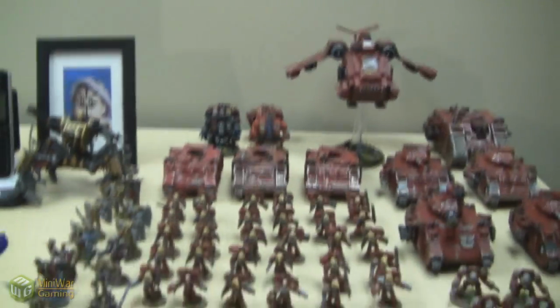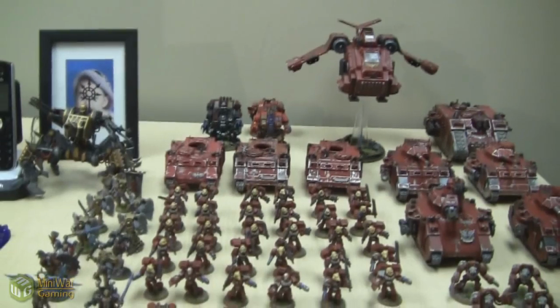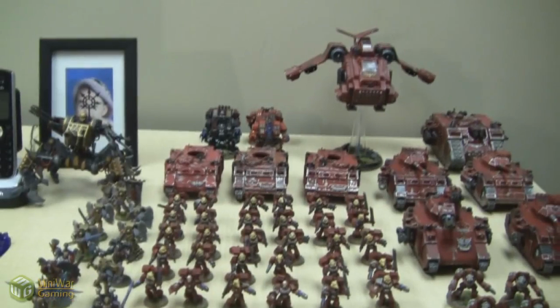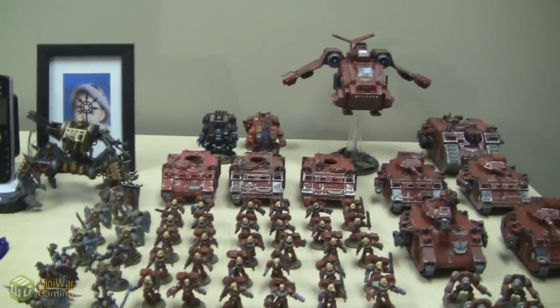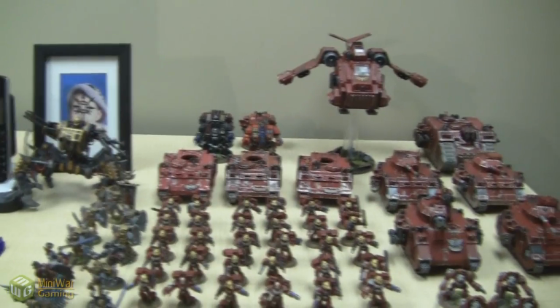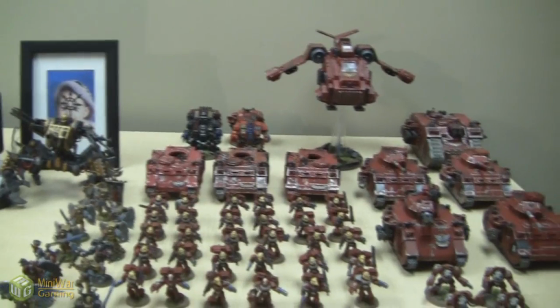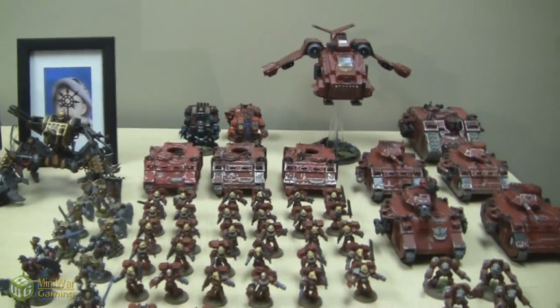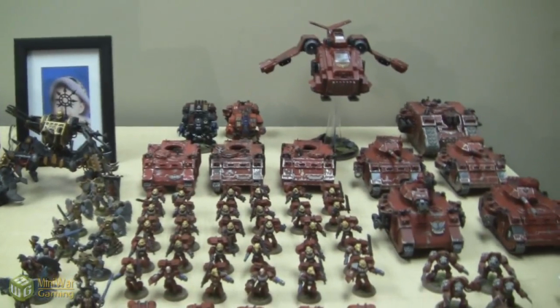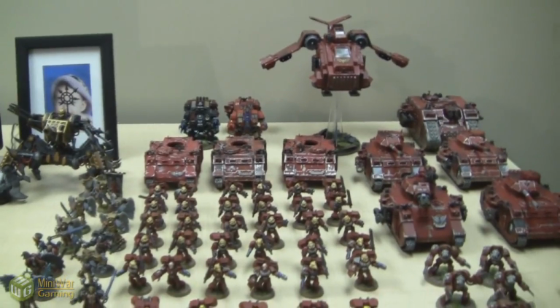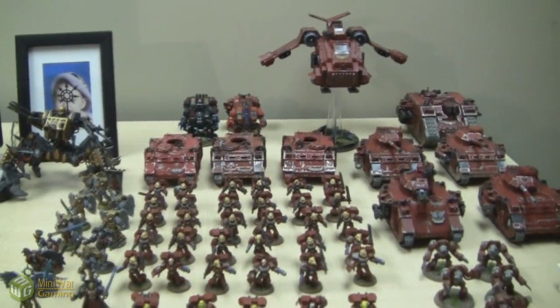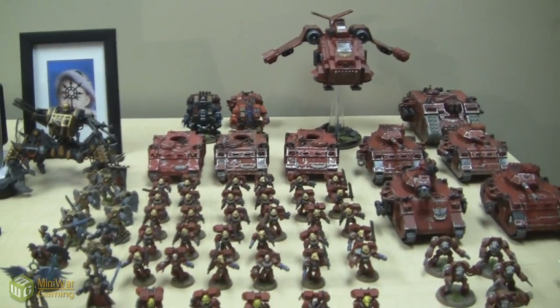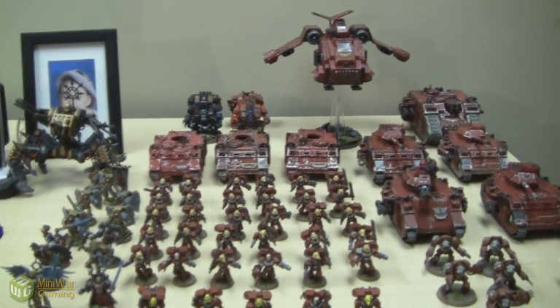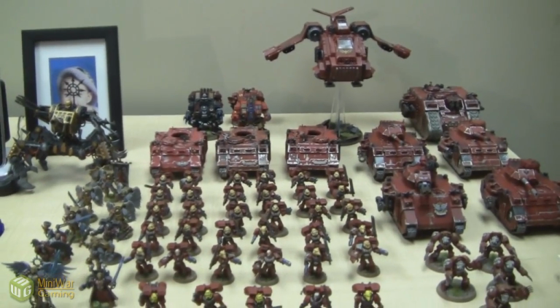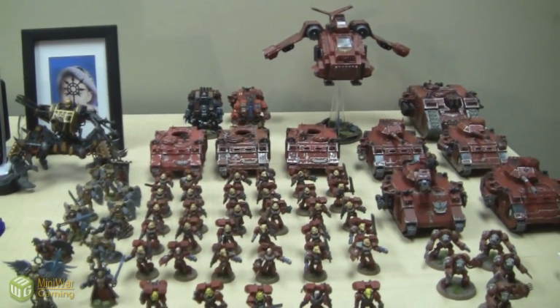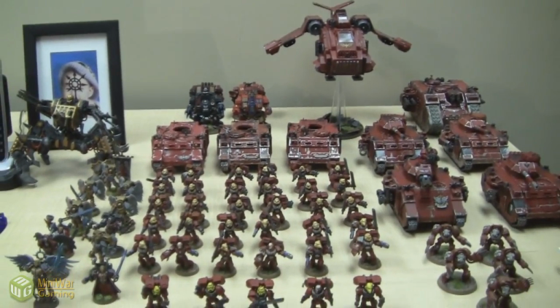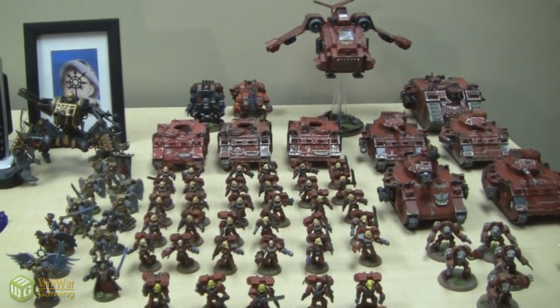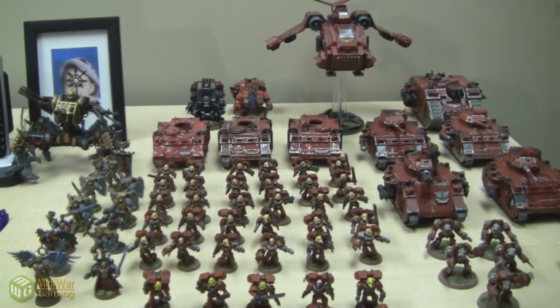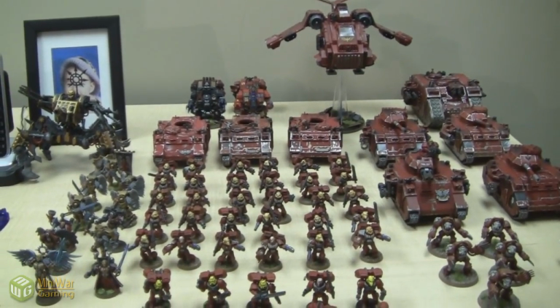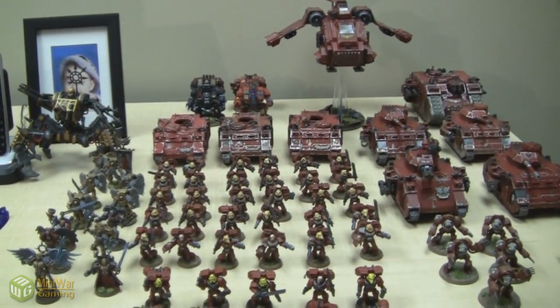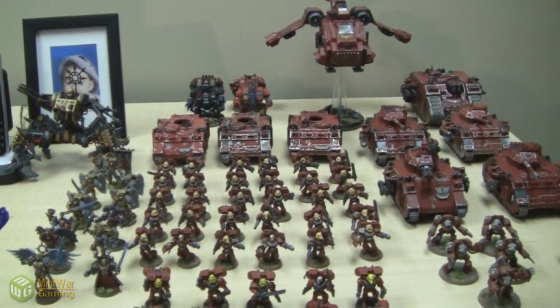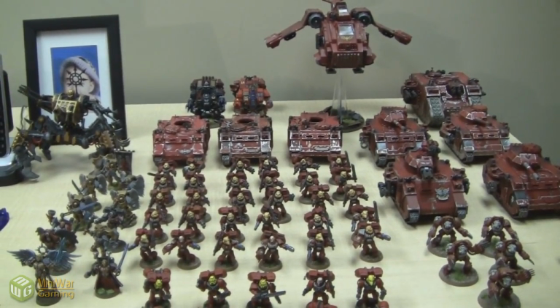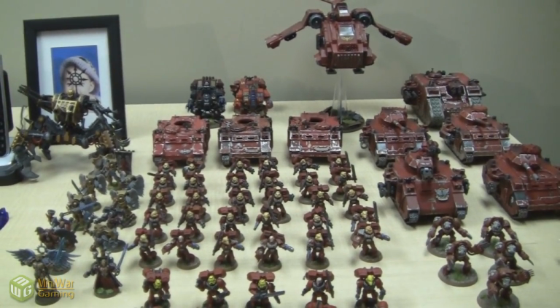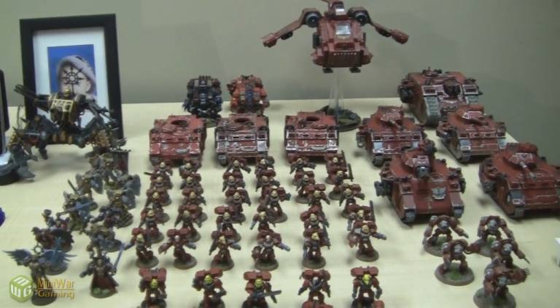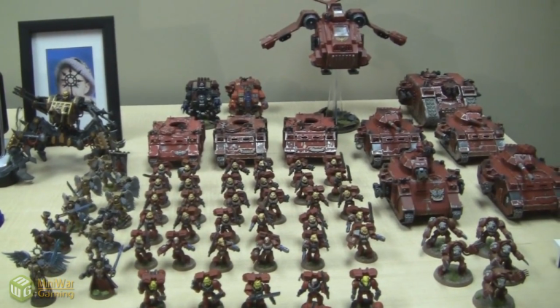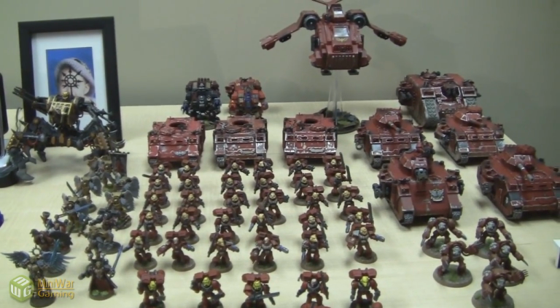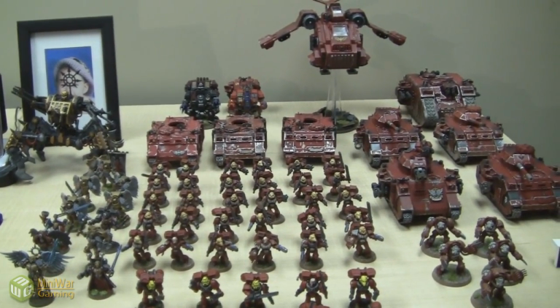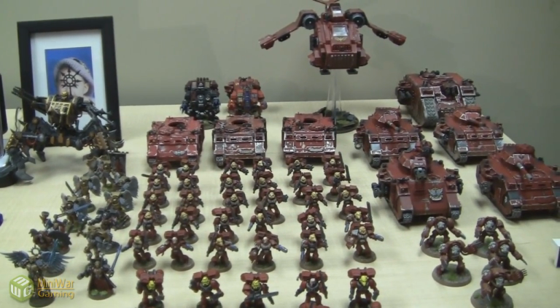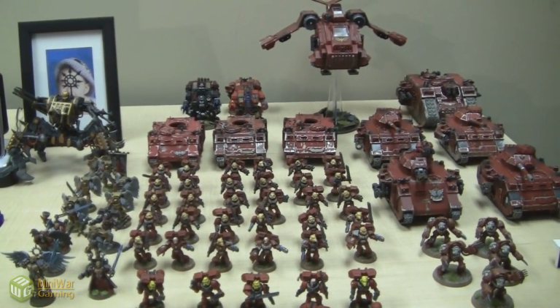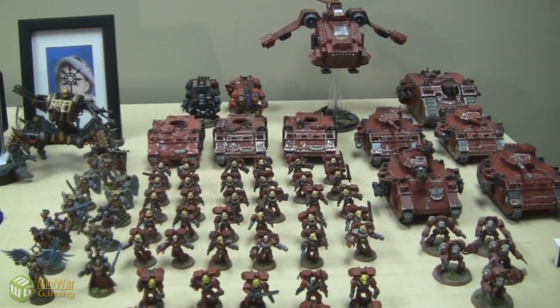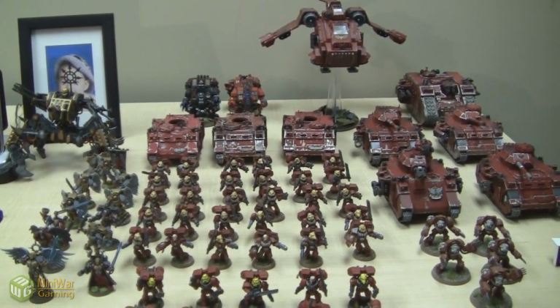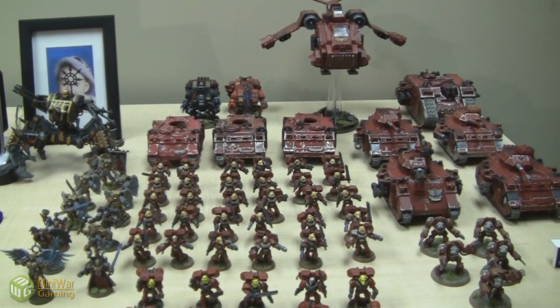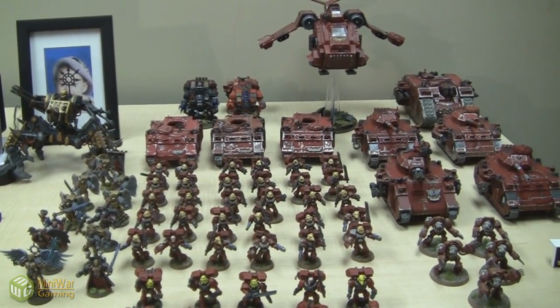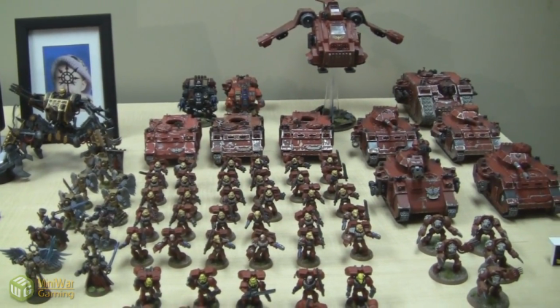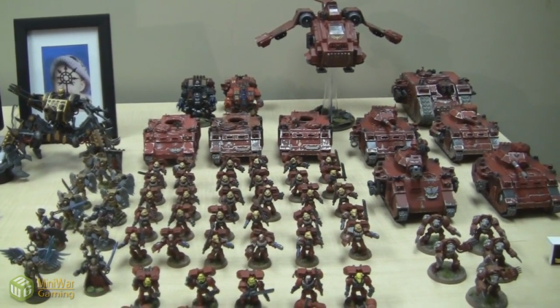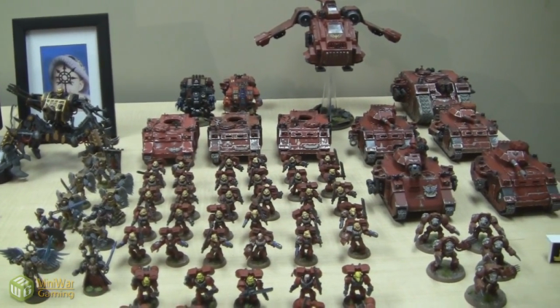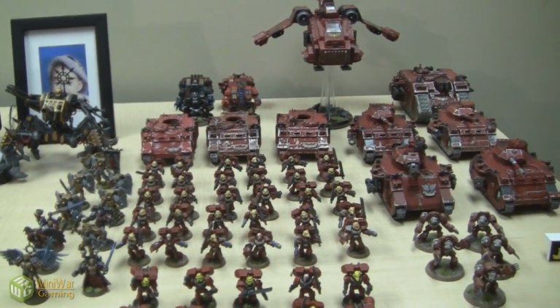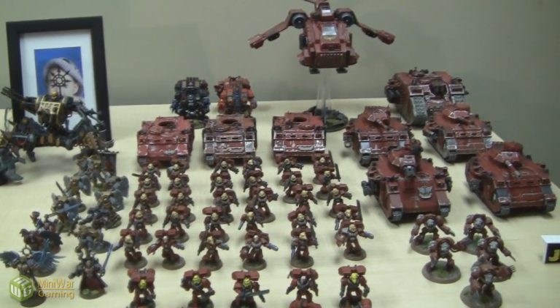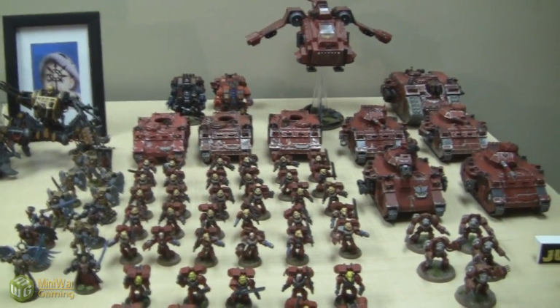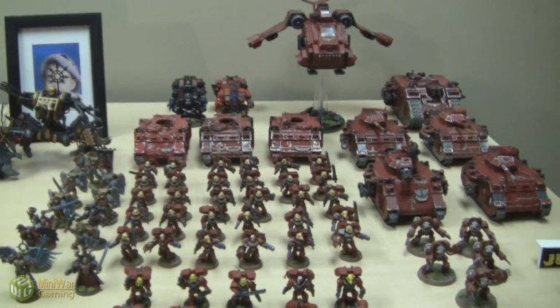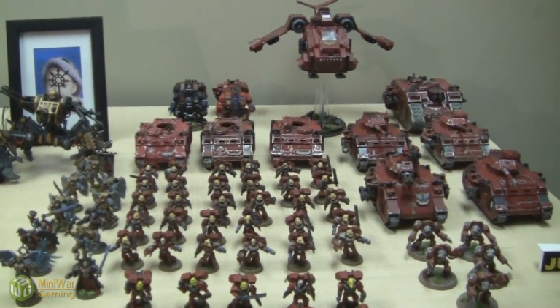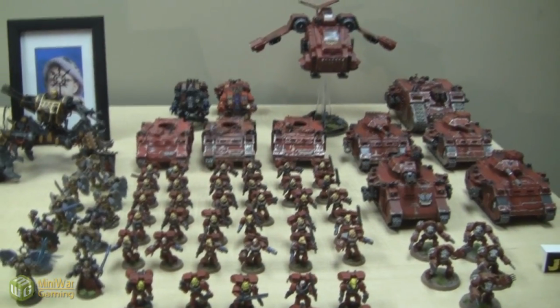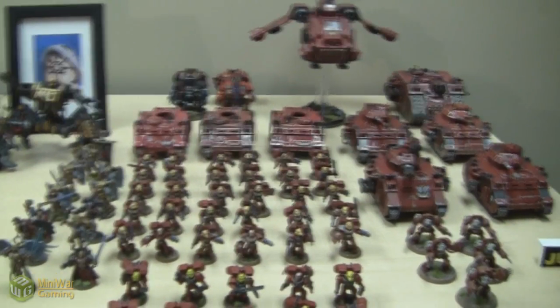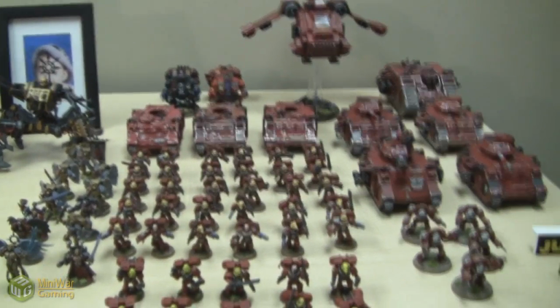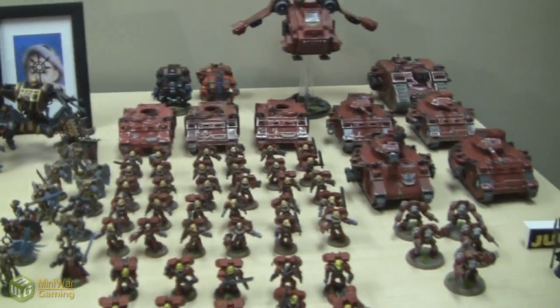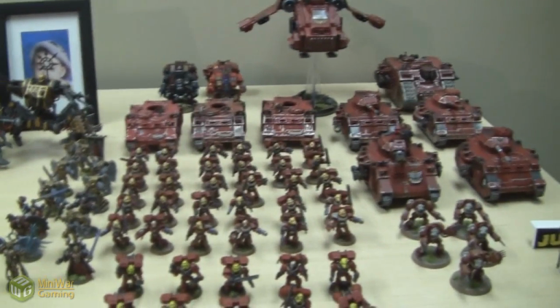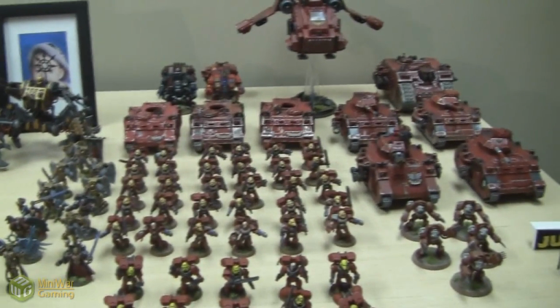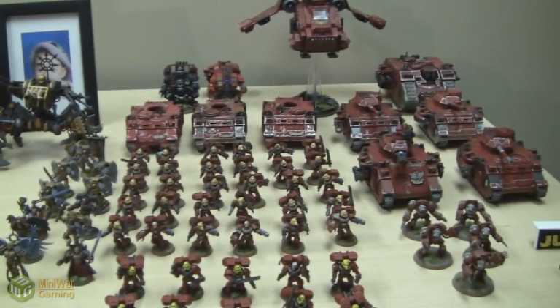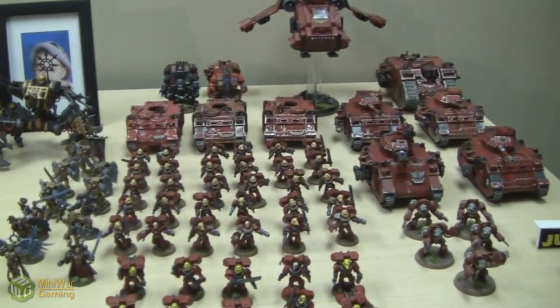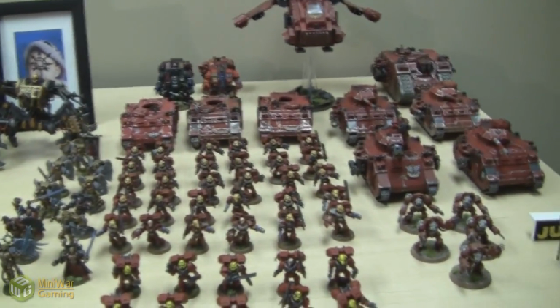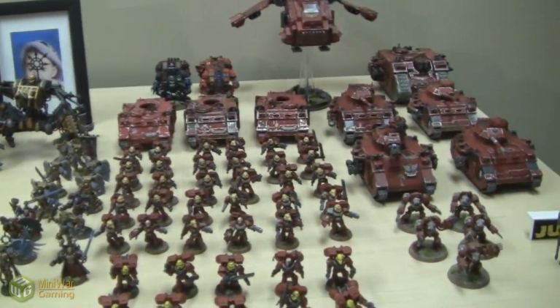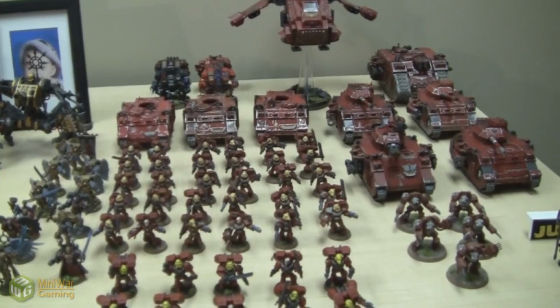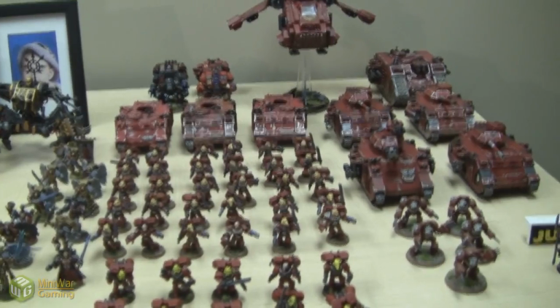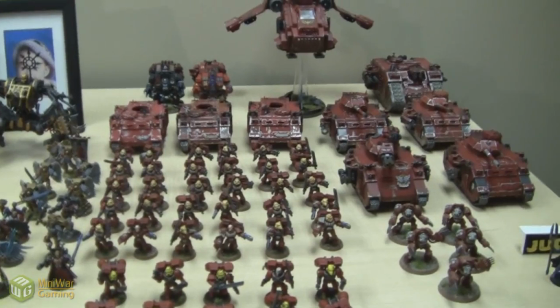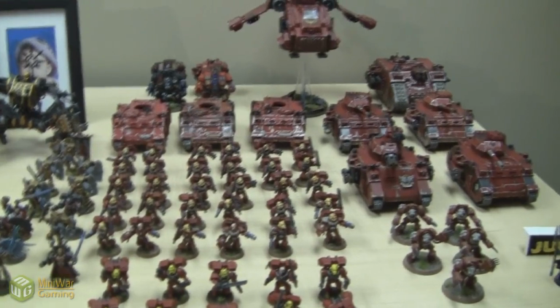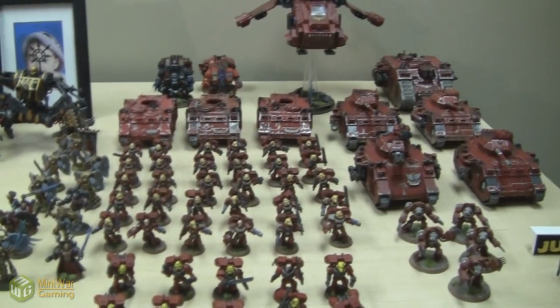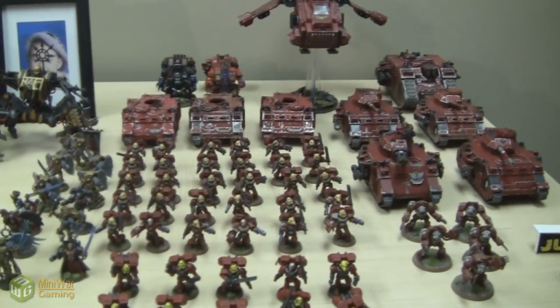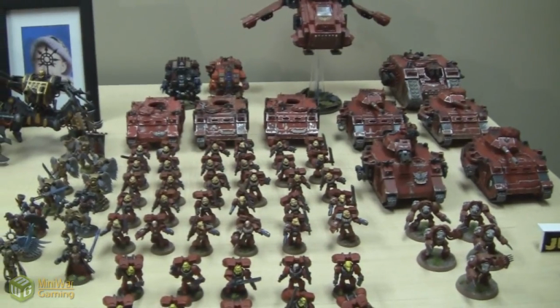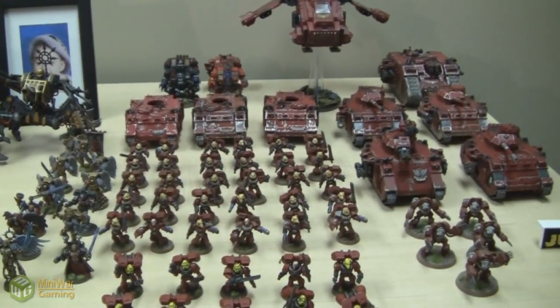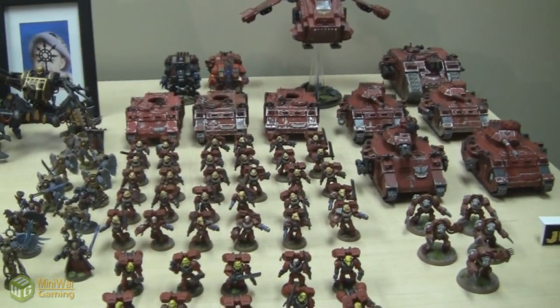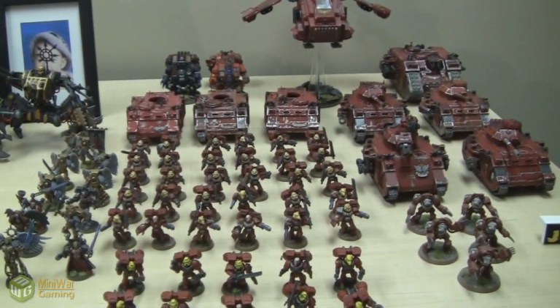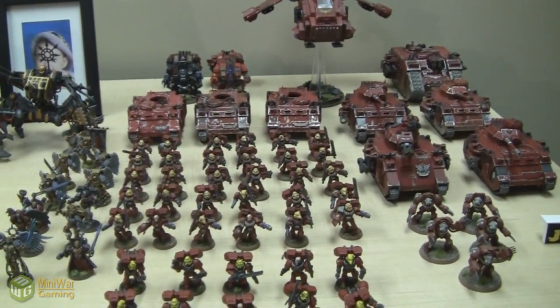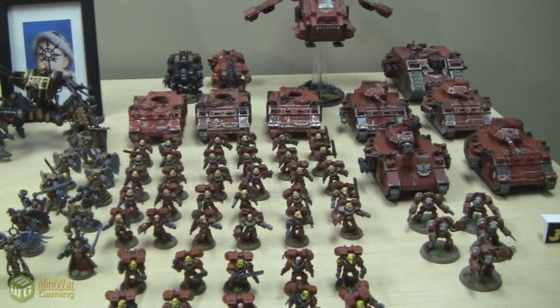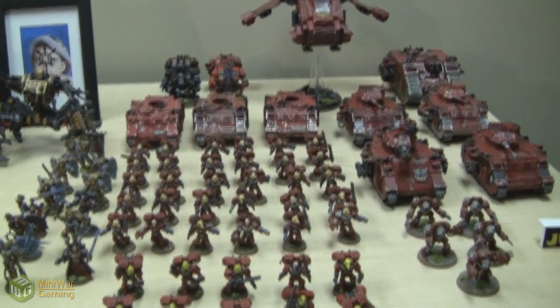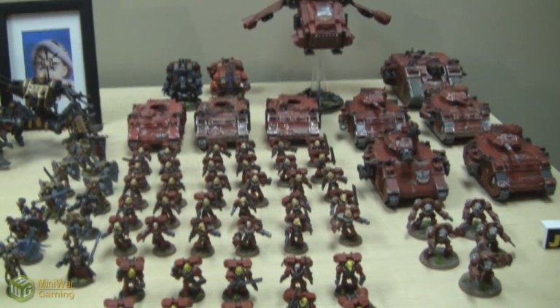Well, come to think of it, it doesn't actually look like I have a lot painted. But I have a big army nonetheless that I have access to.